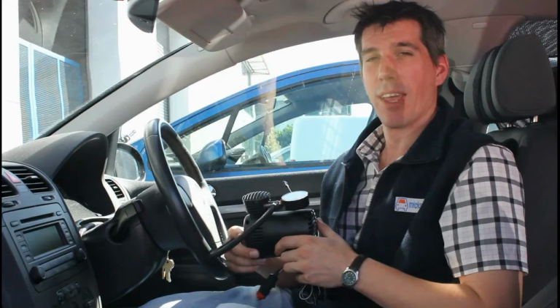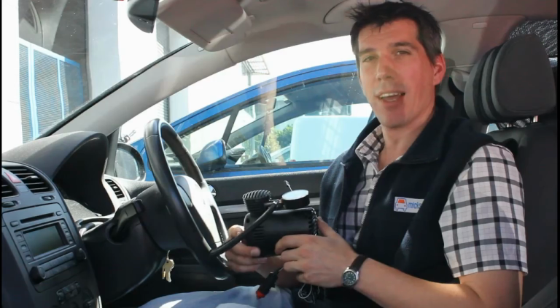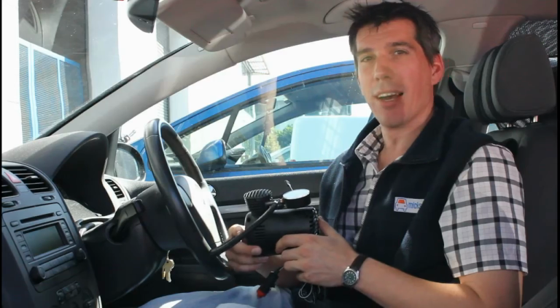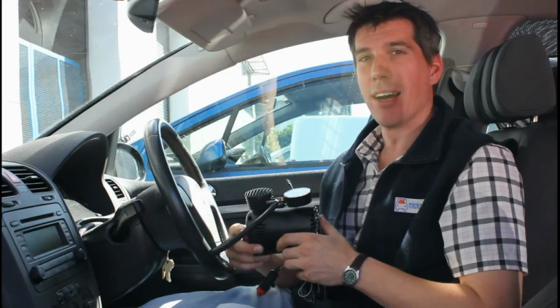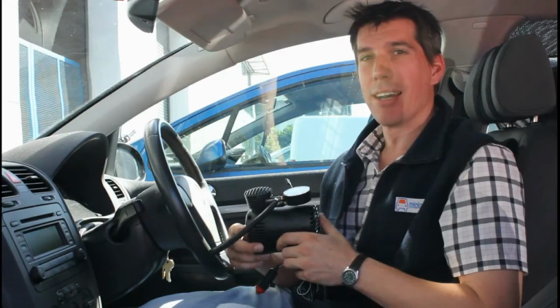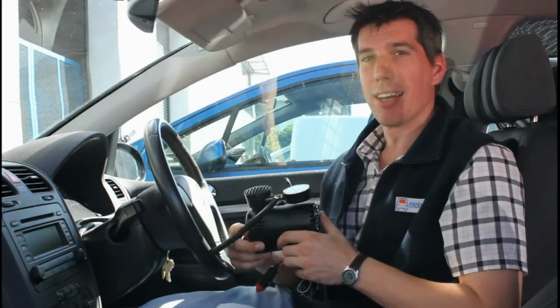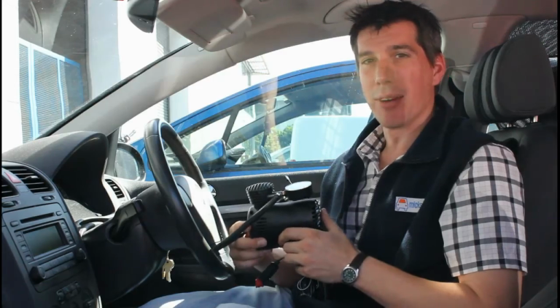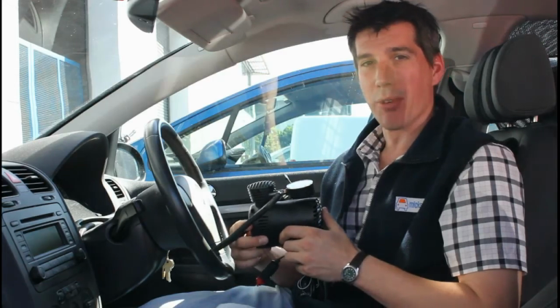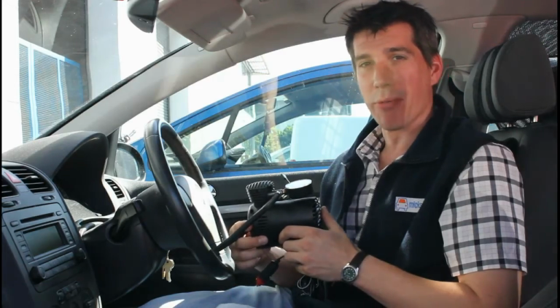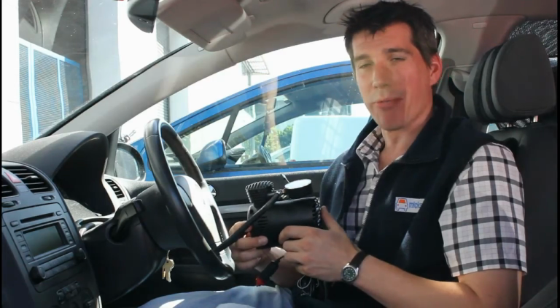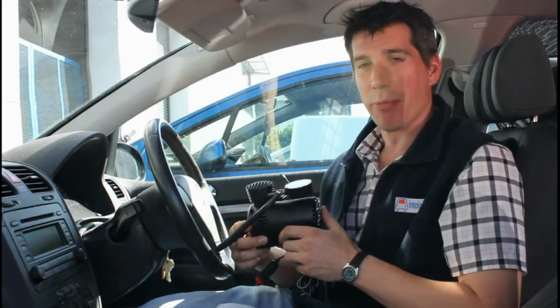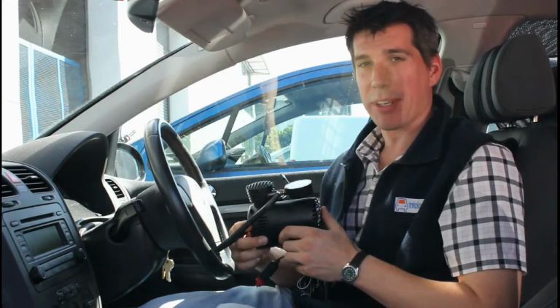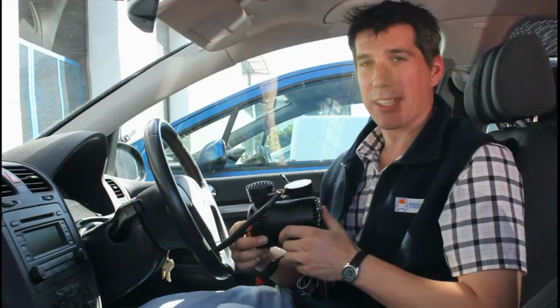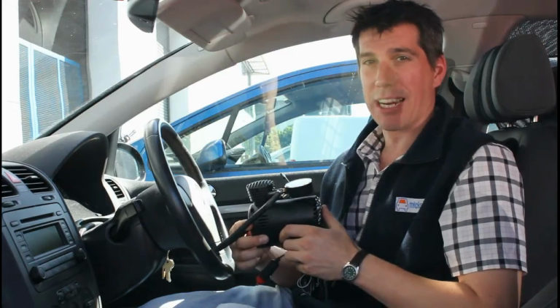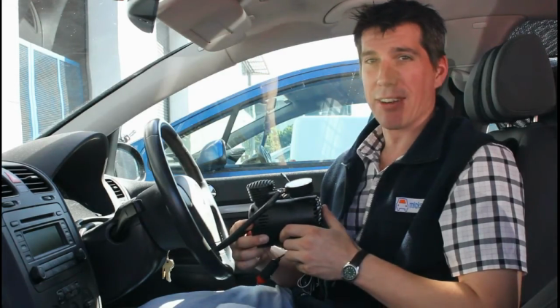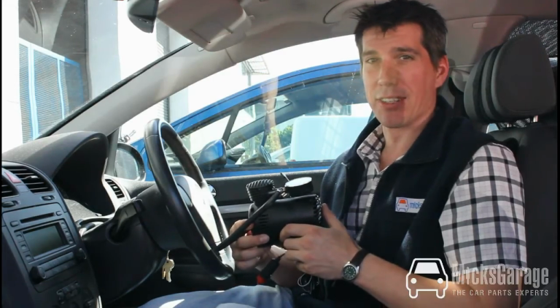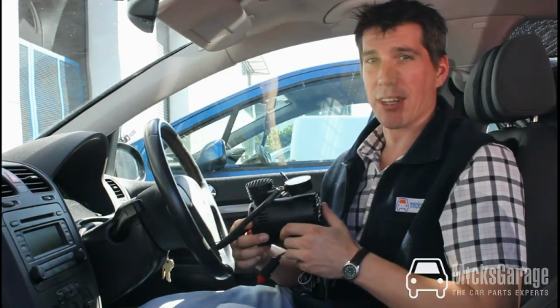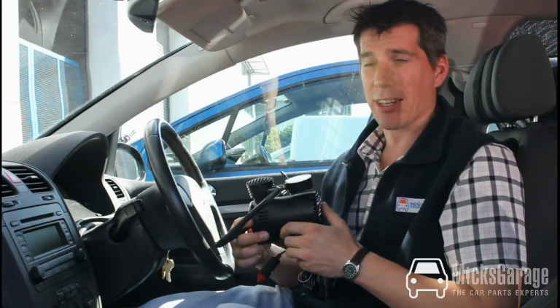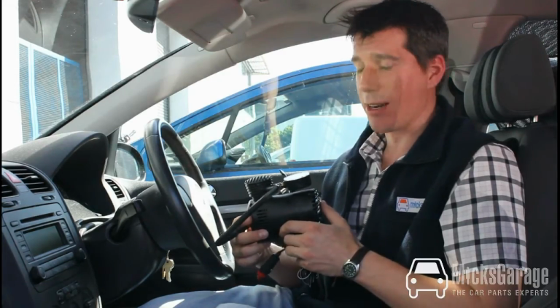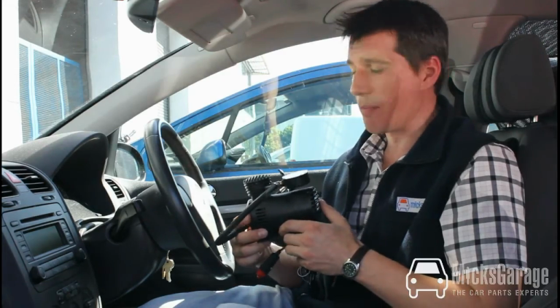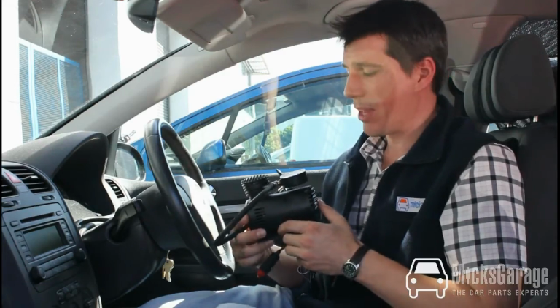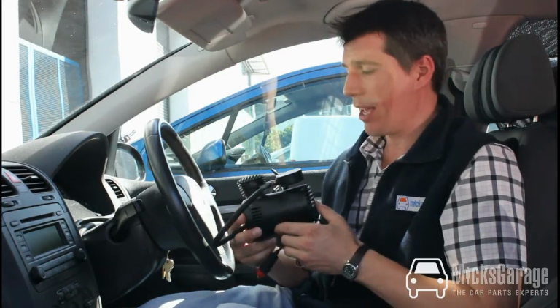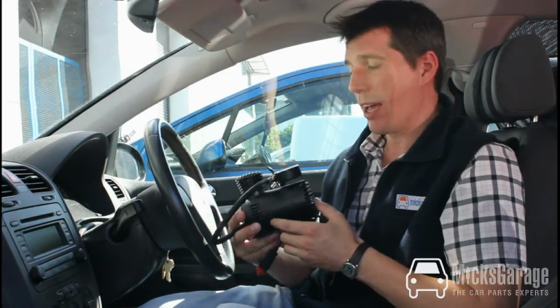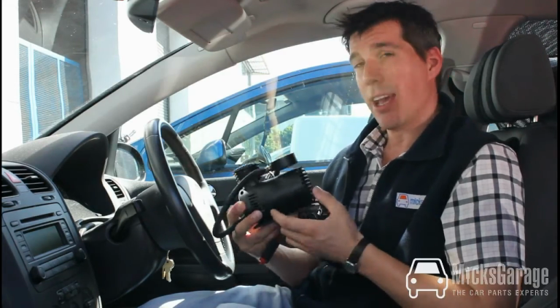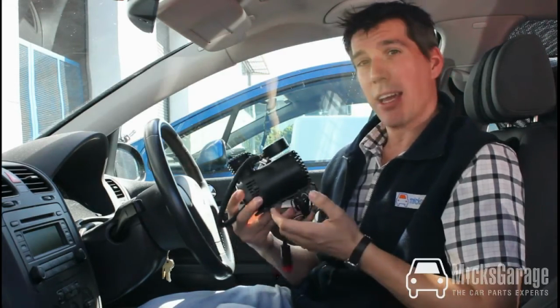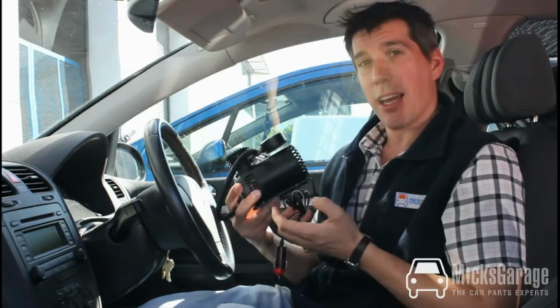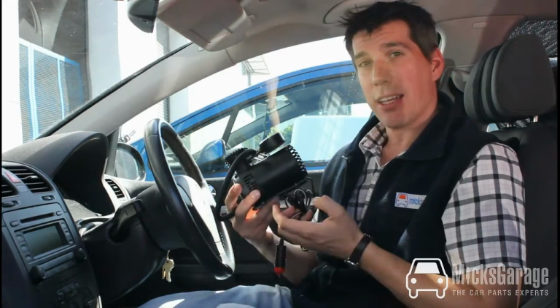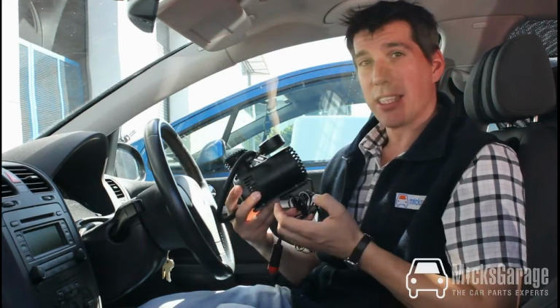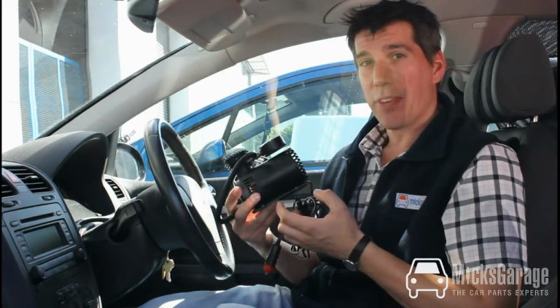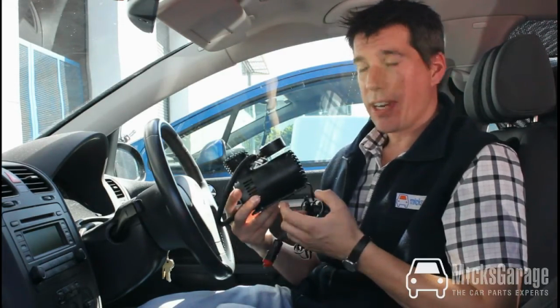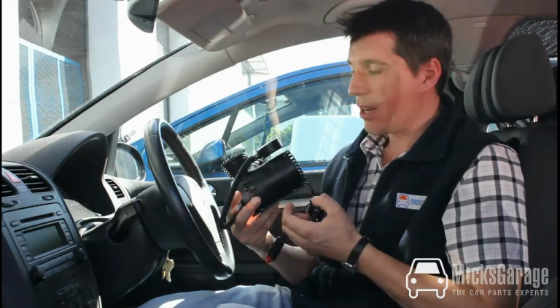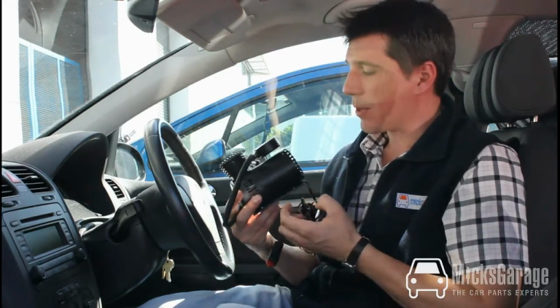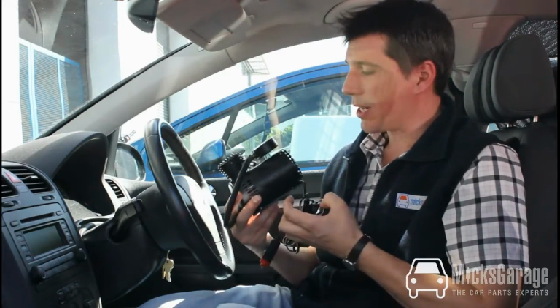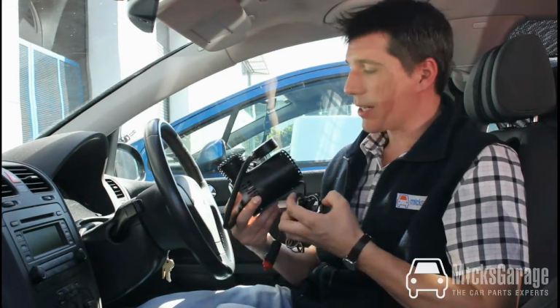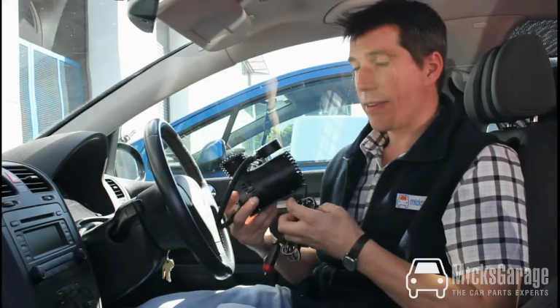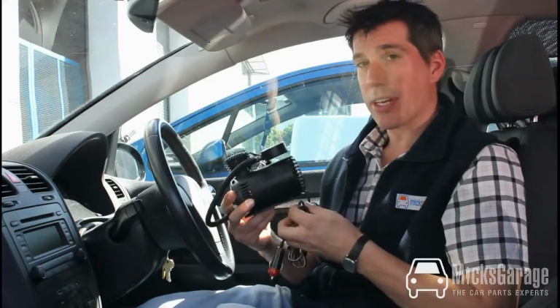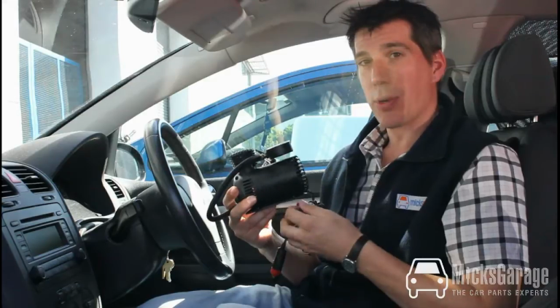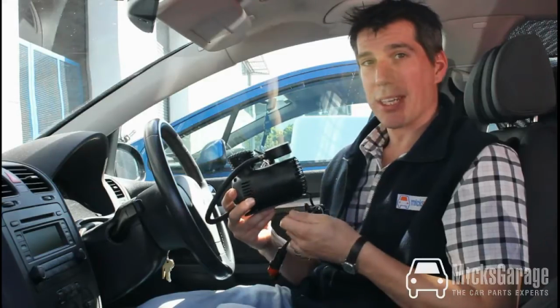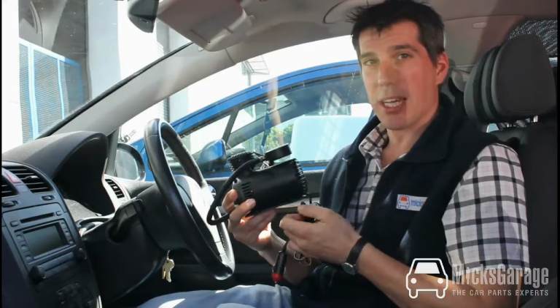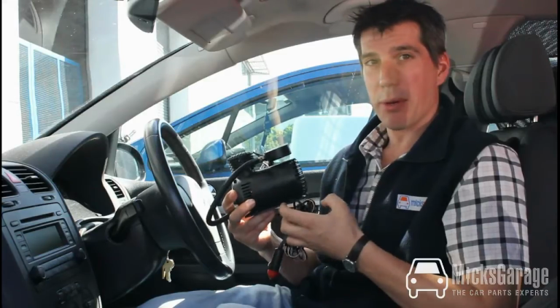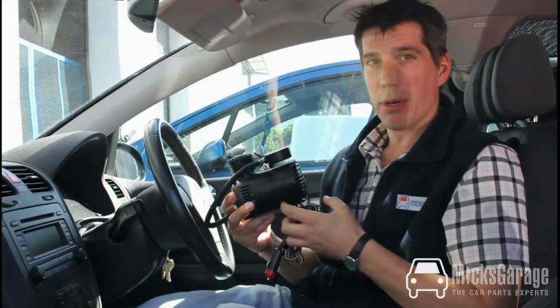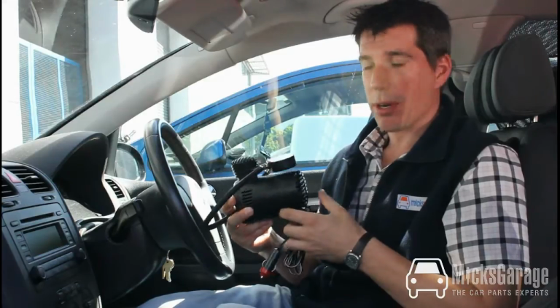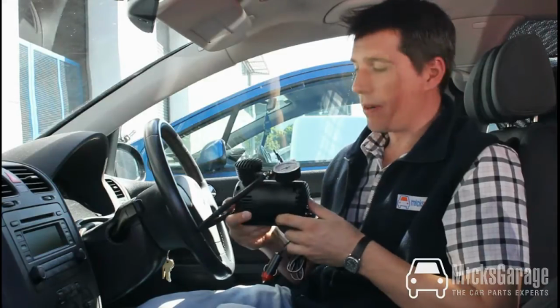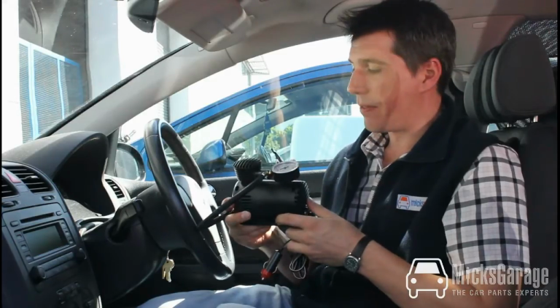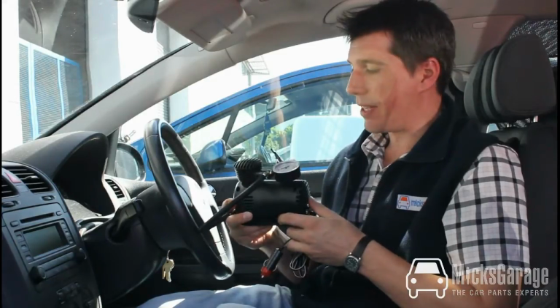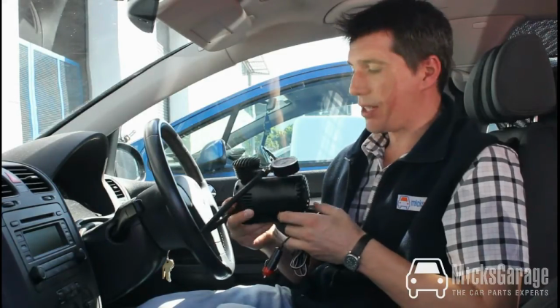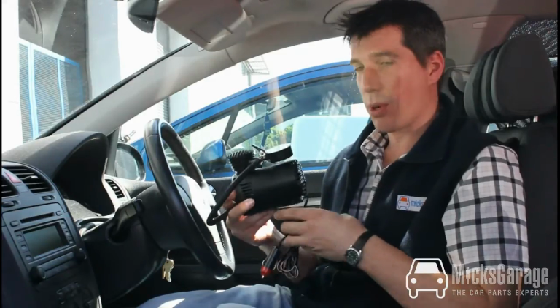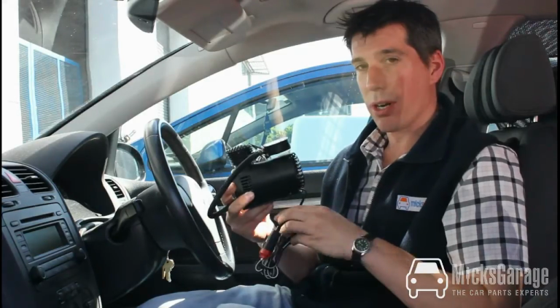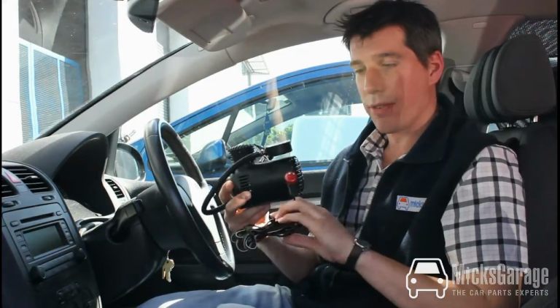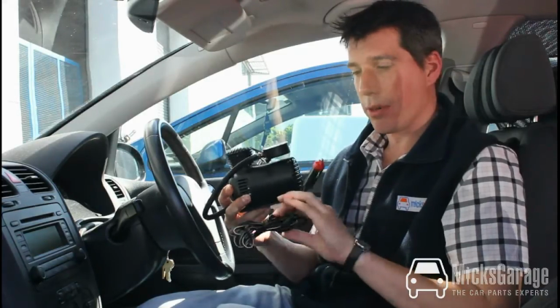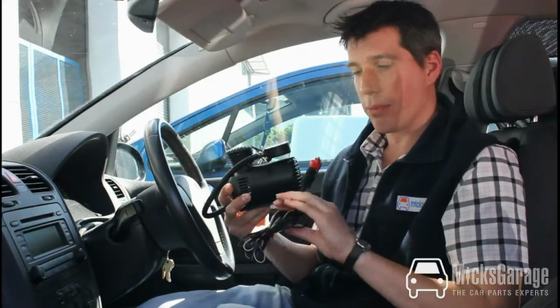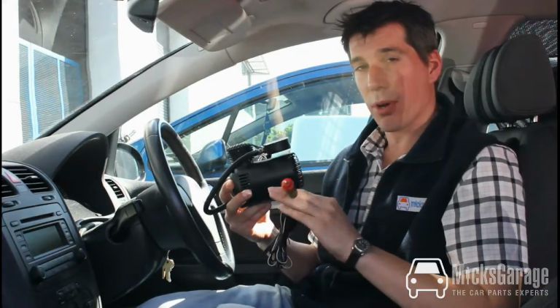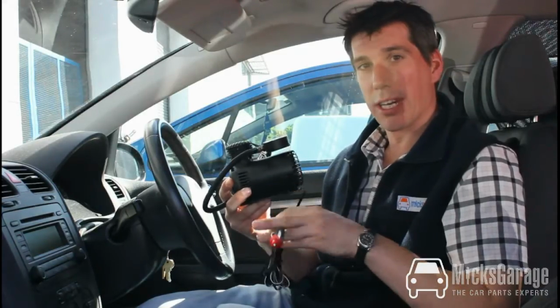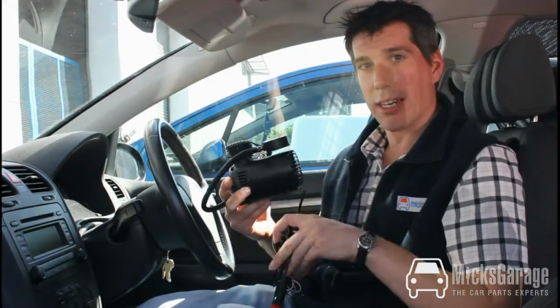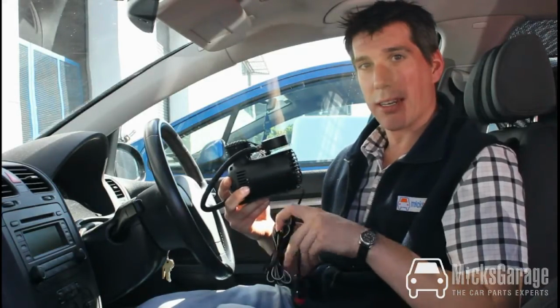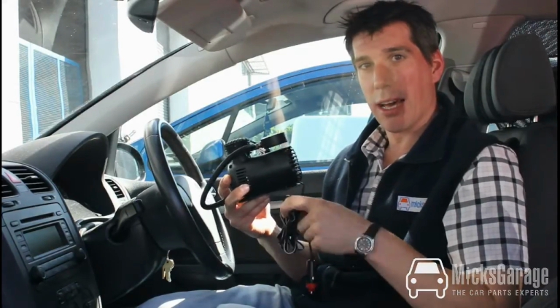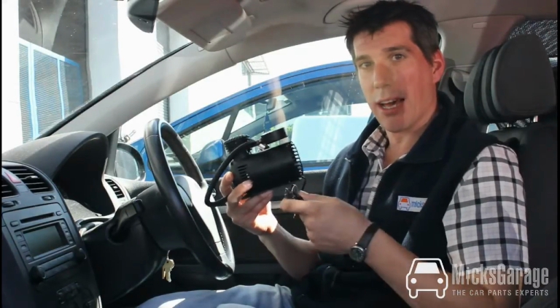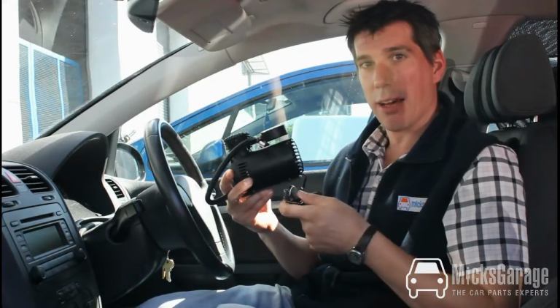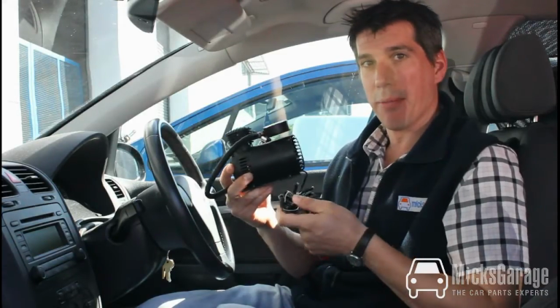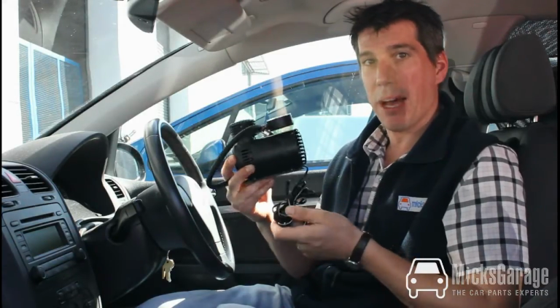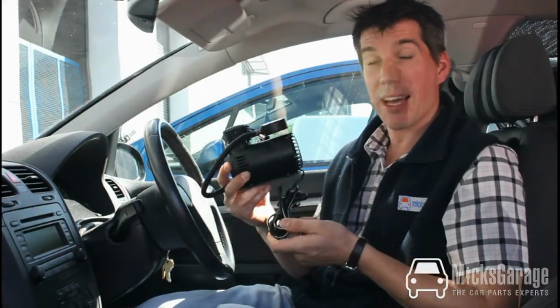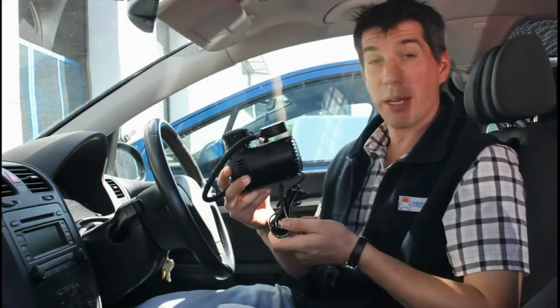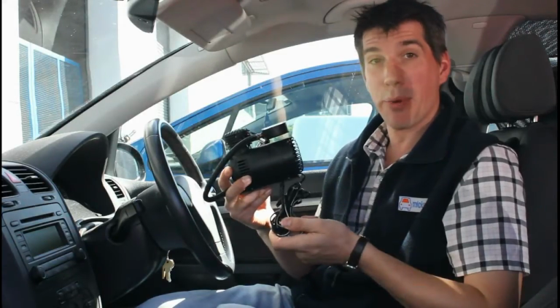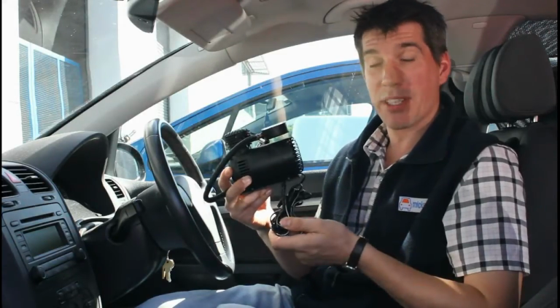Hi, I'm Rob from MixedGarage.com. In this video we're going to give you a quick demo of this 12-volt plug-in air compressor.